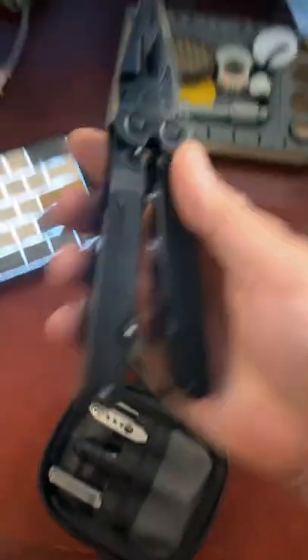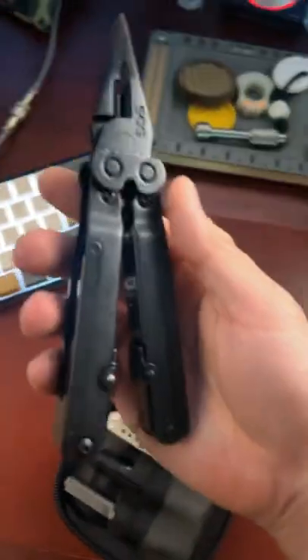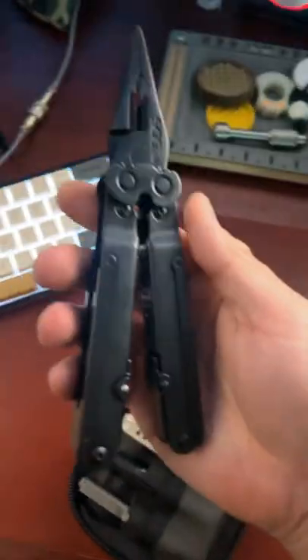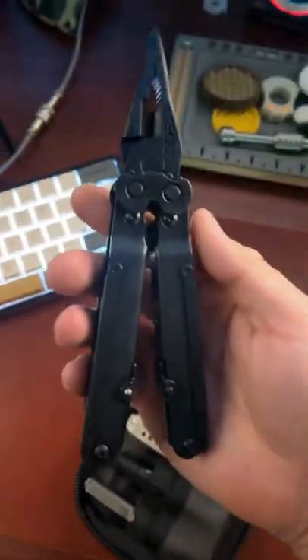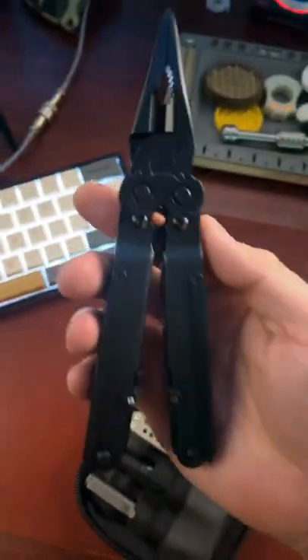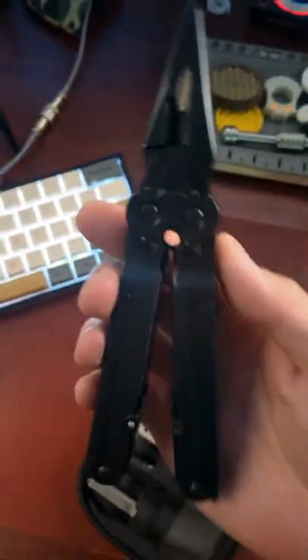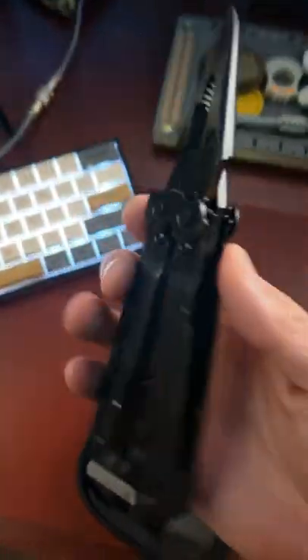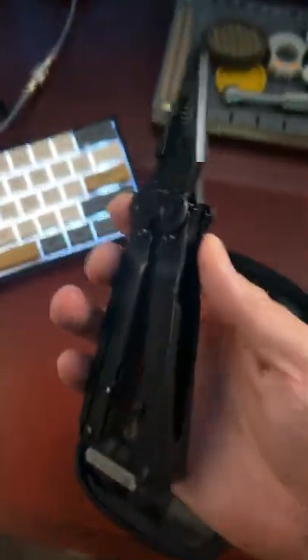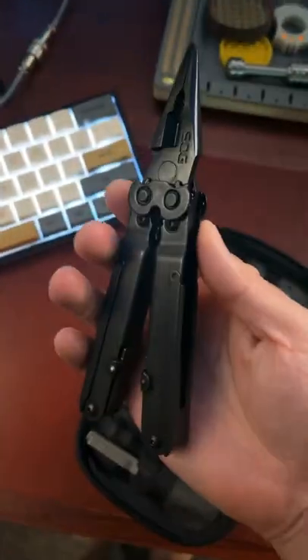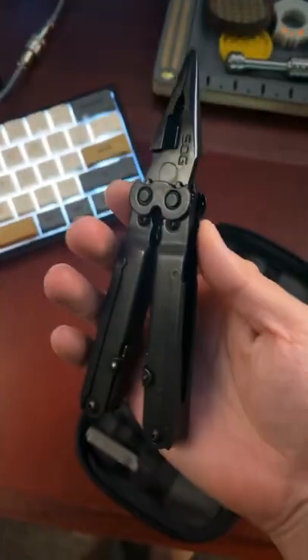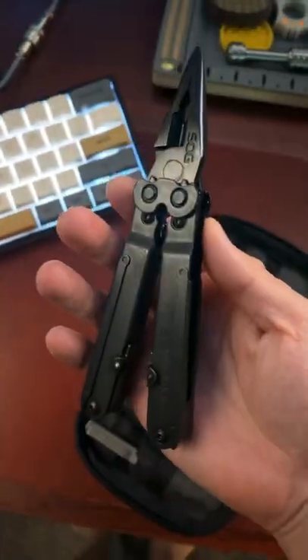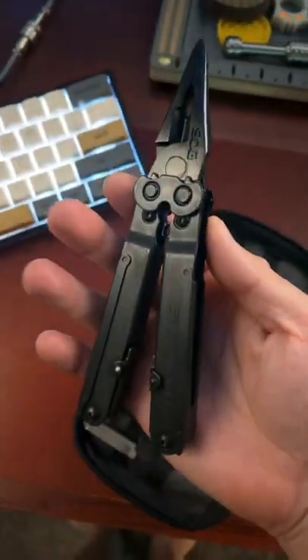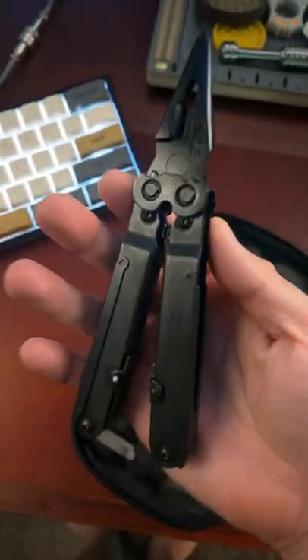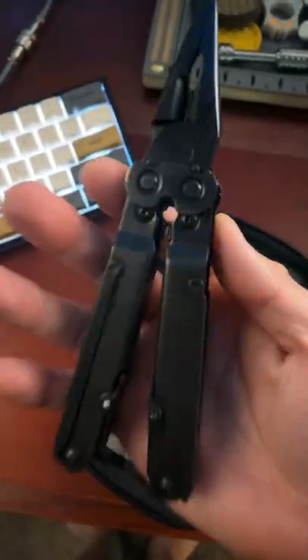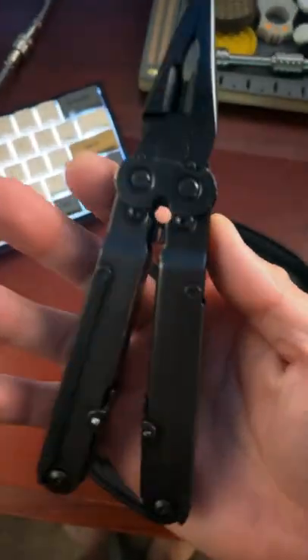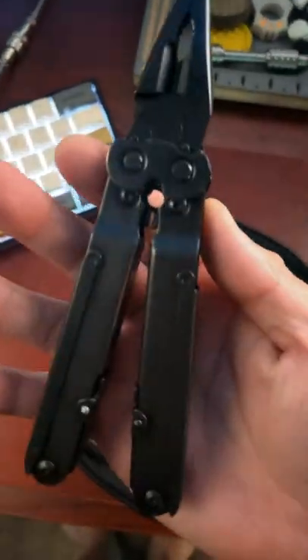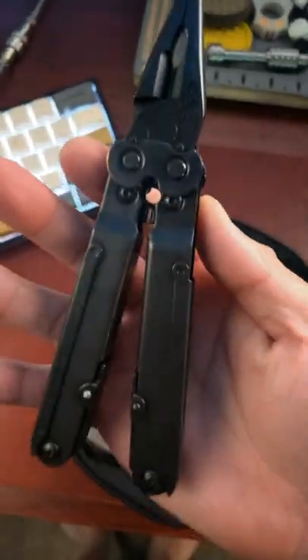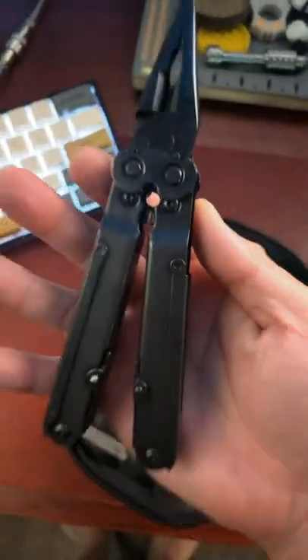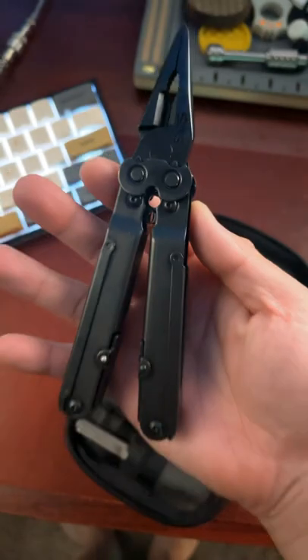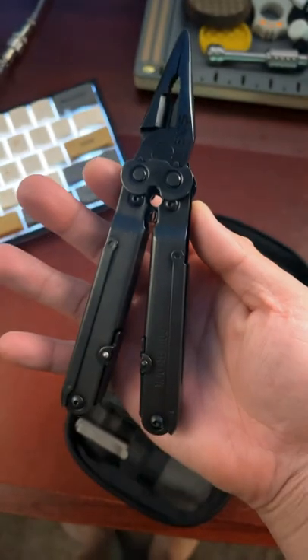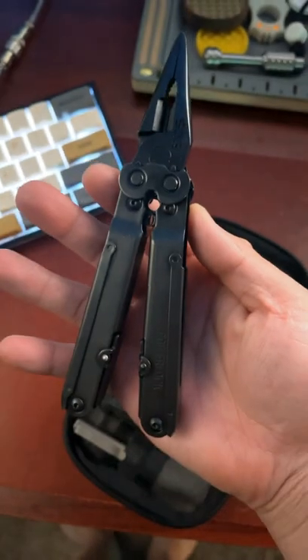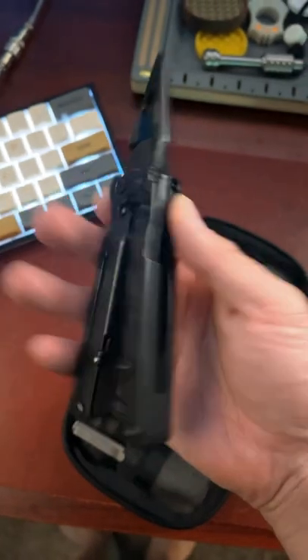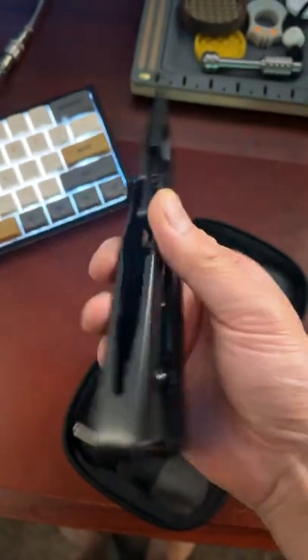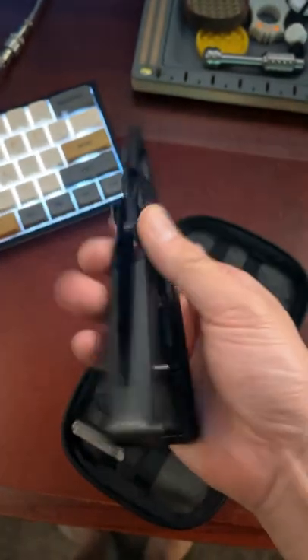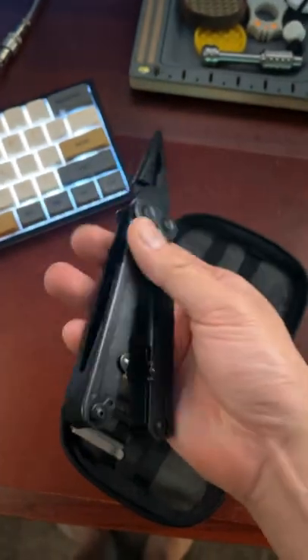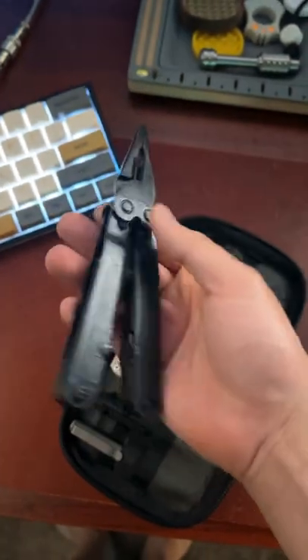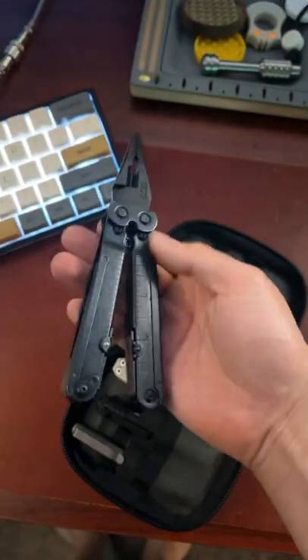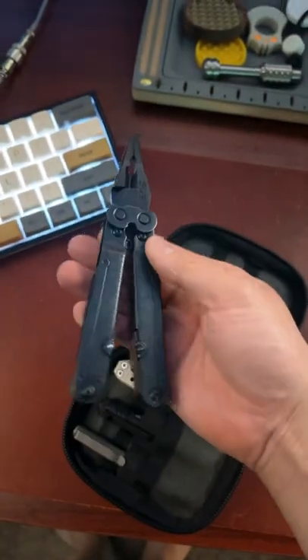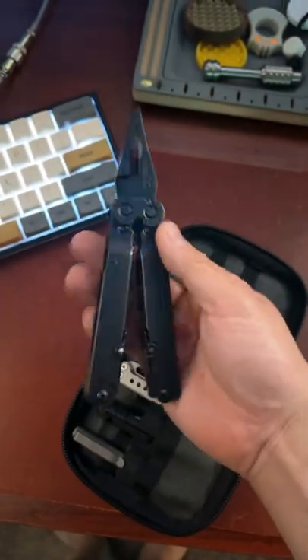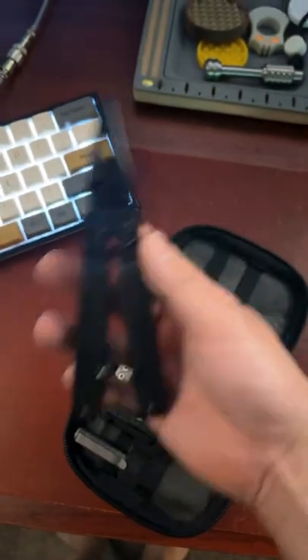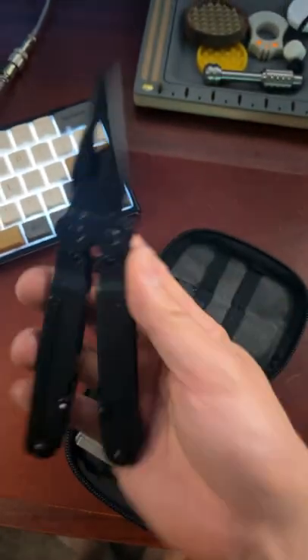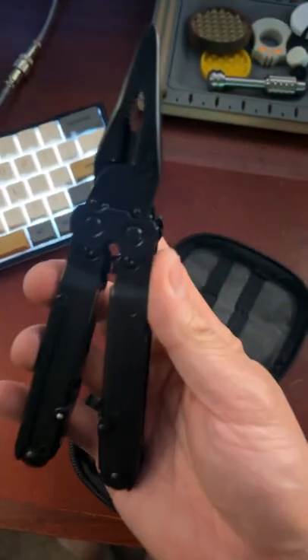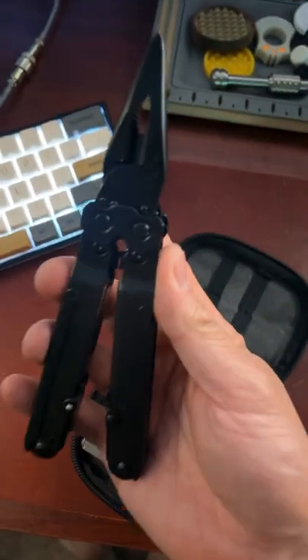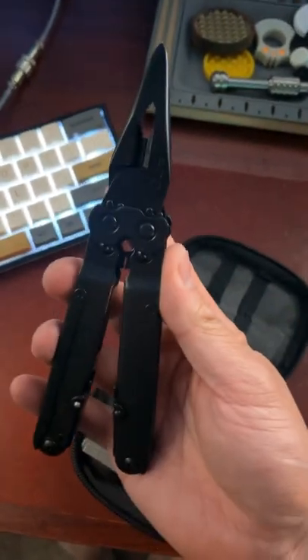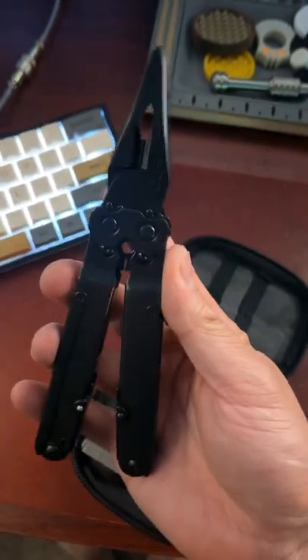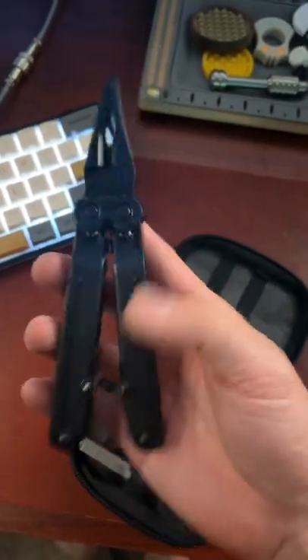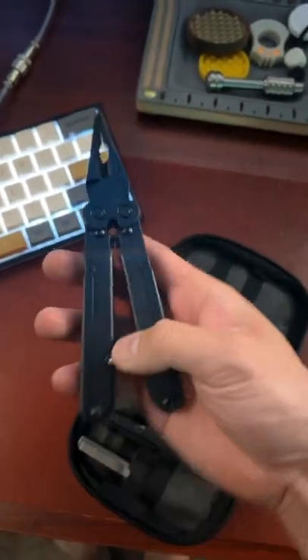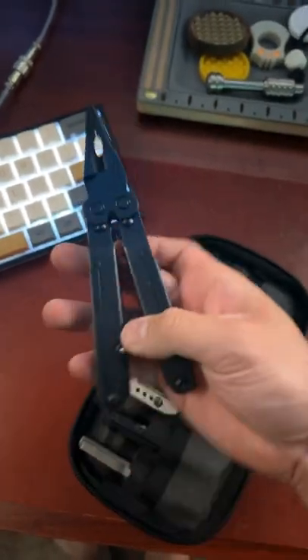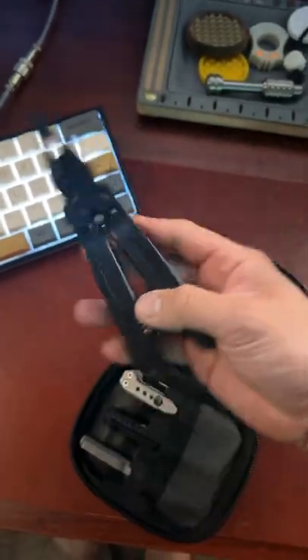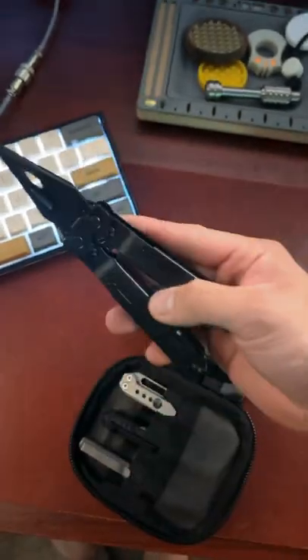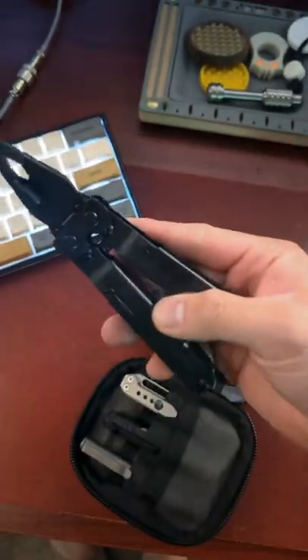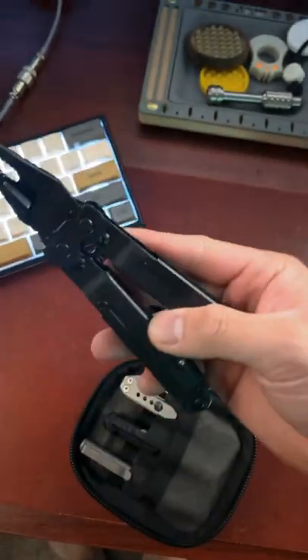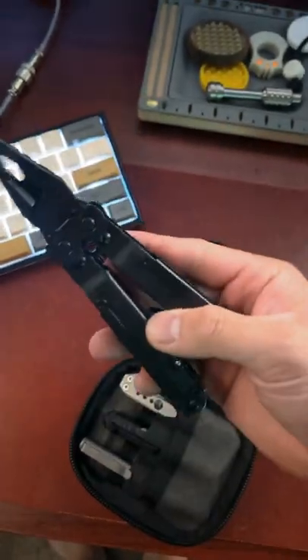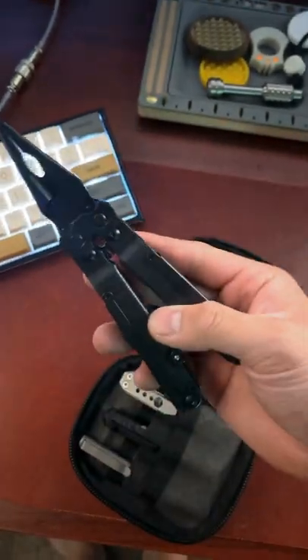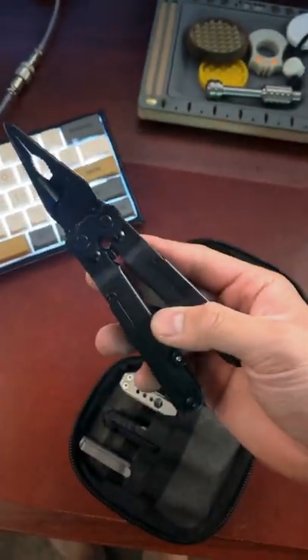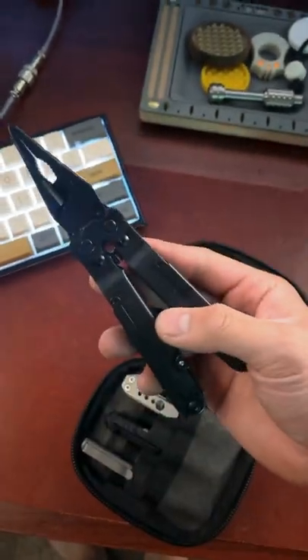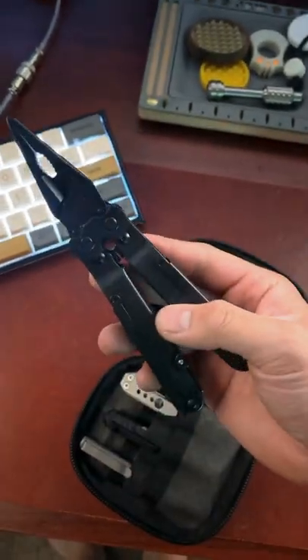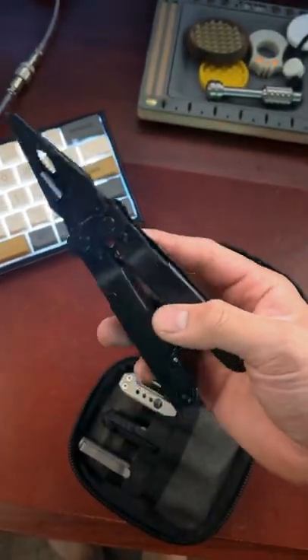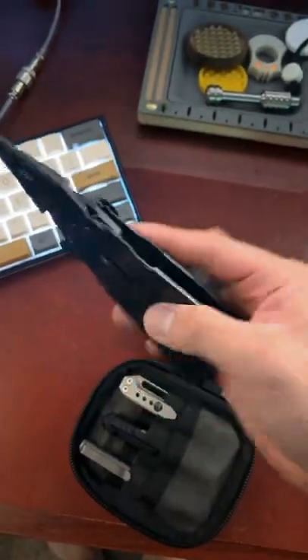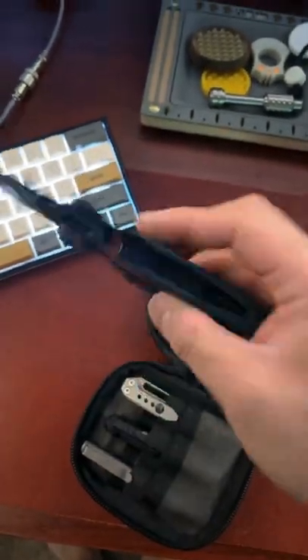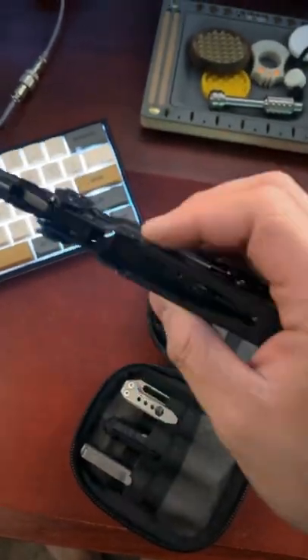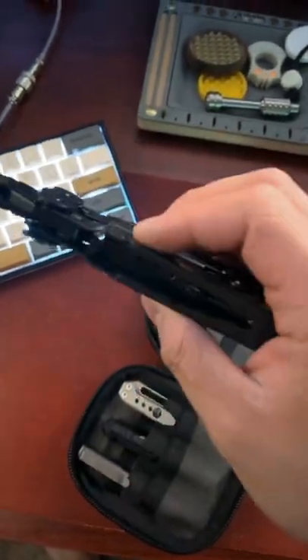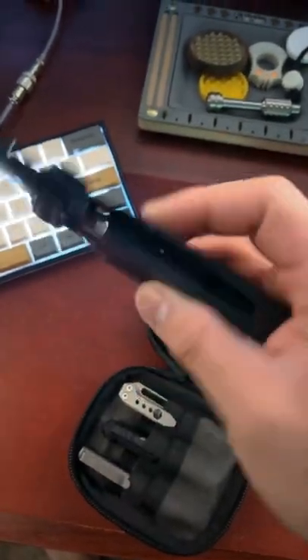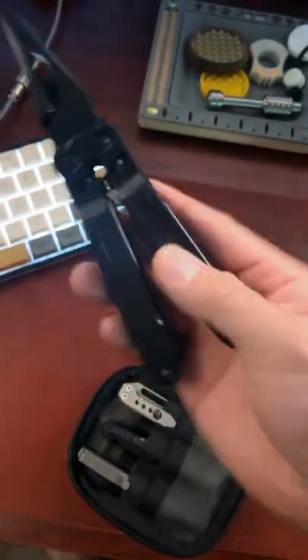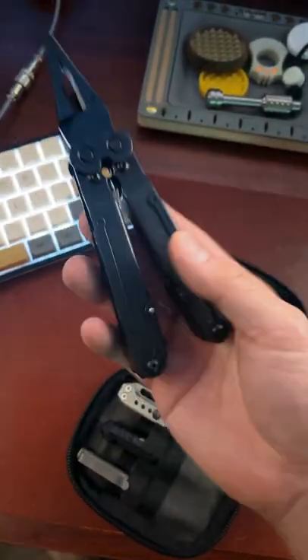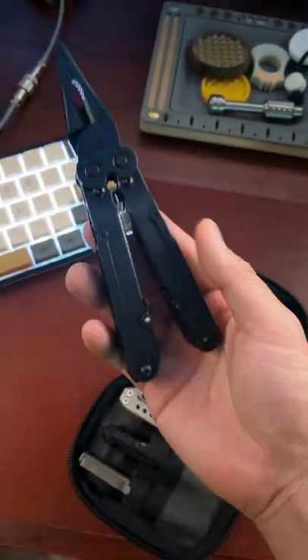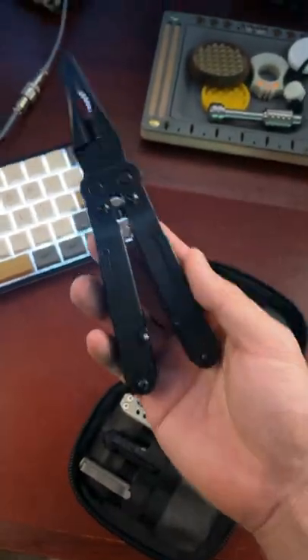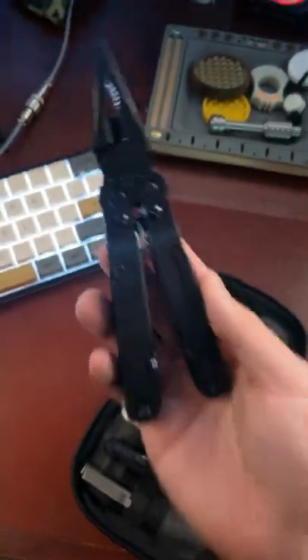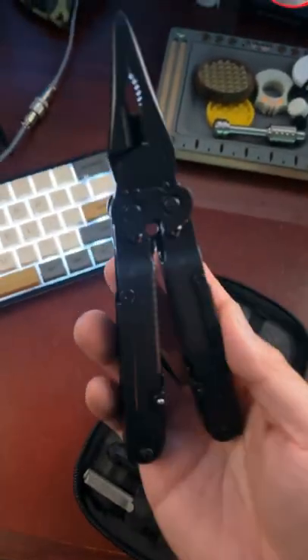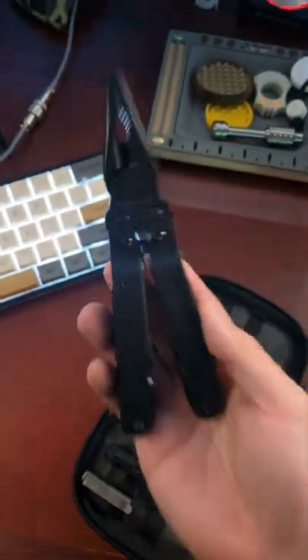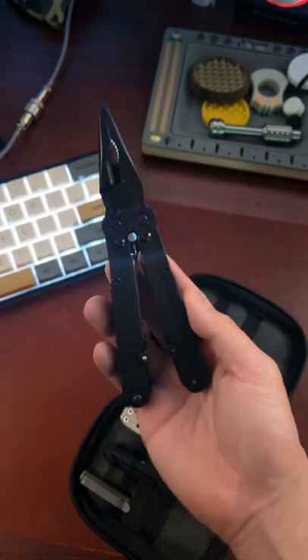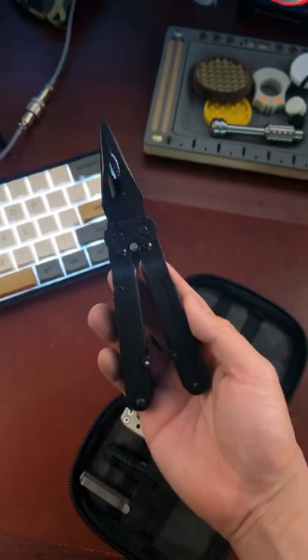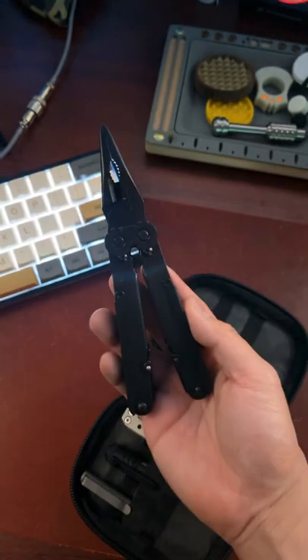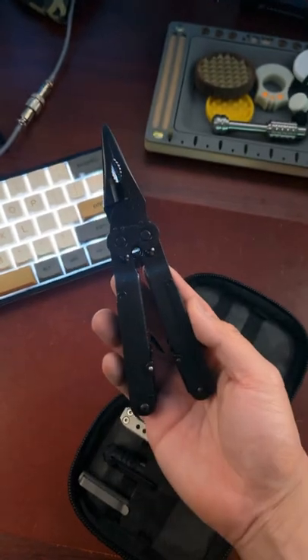Then we've got our multi-tool. This is gonna be the SOG Power Lock. You can get these for about $75, and they have 18 tools in one.